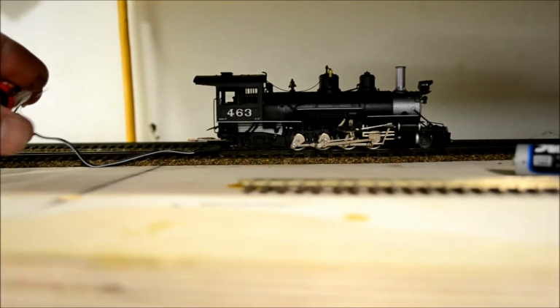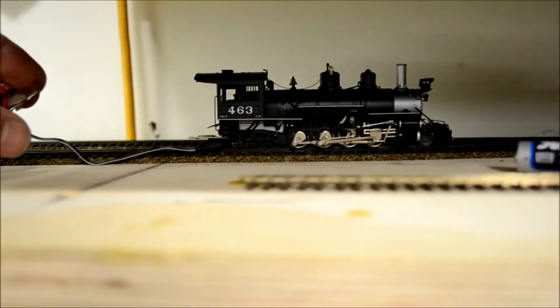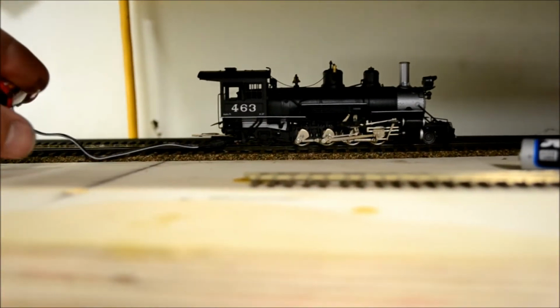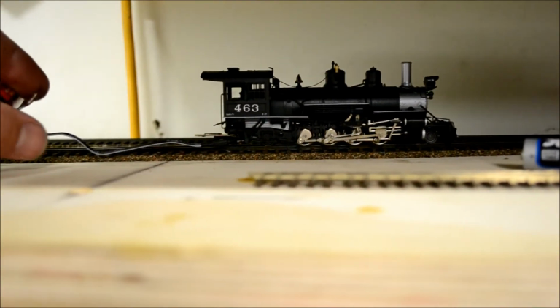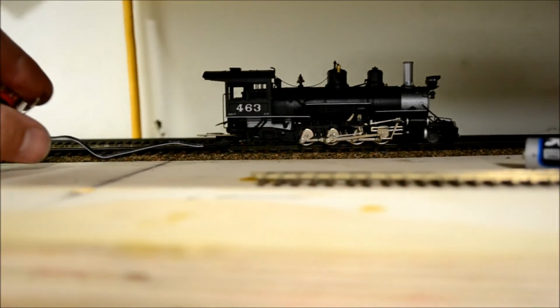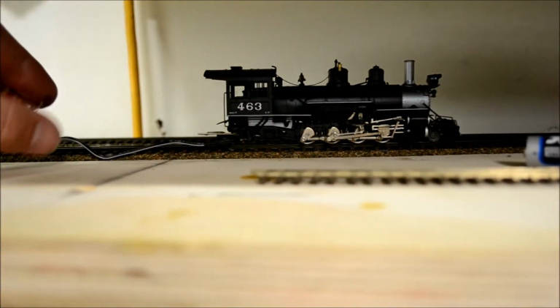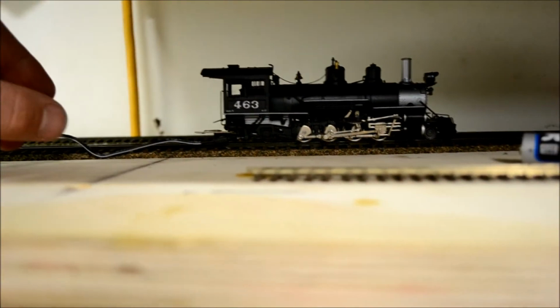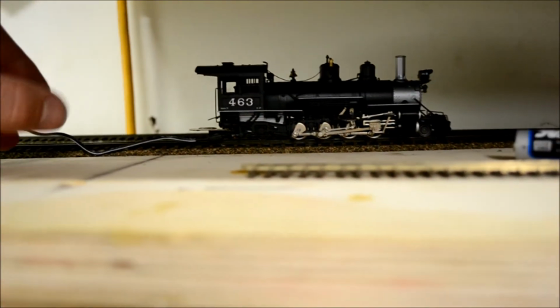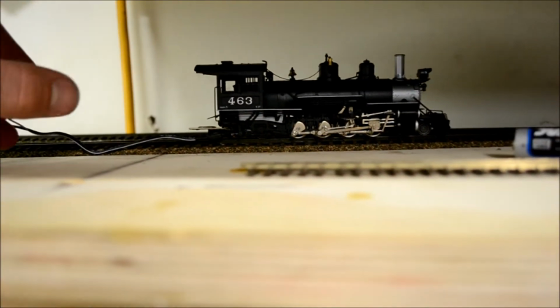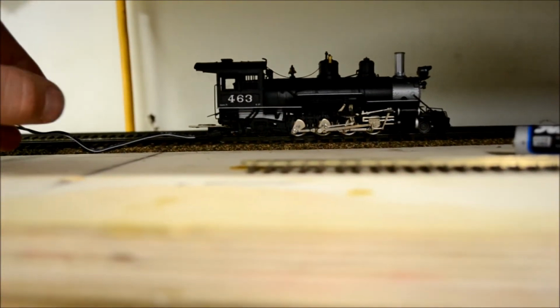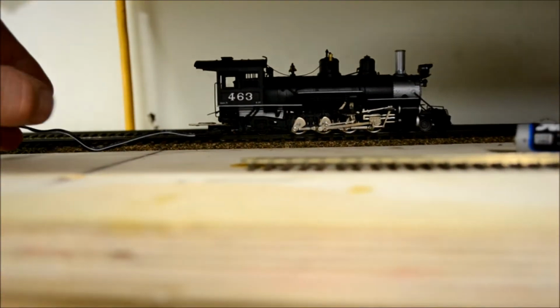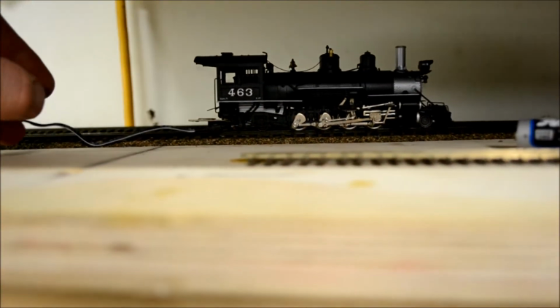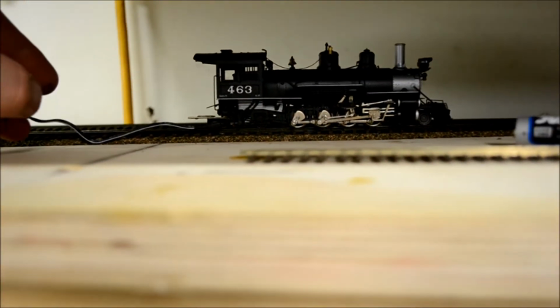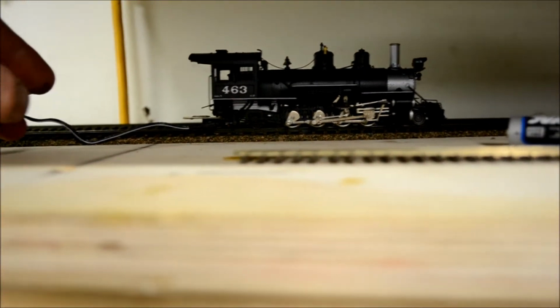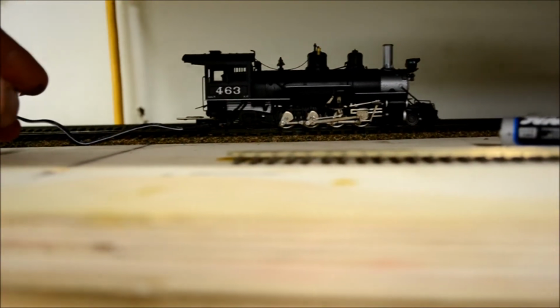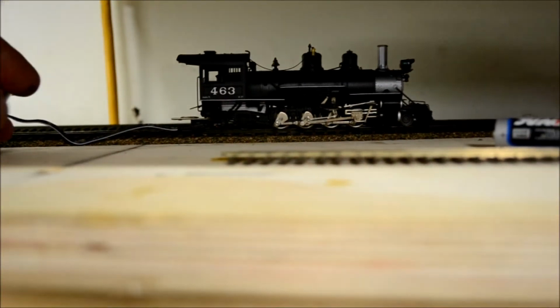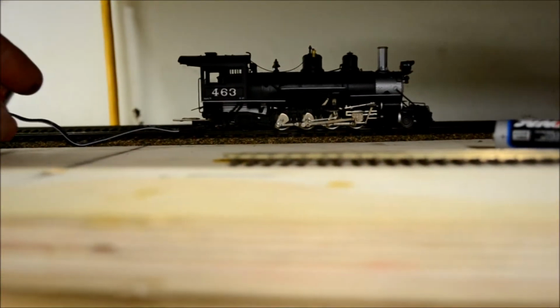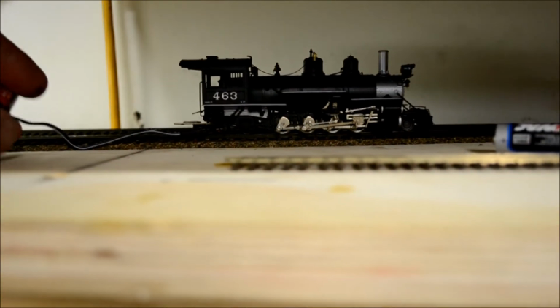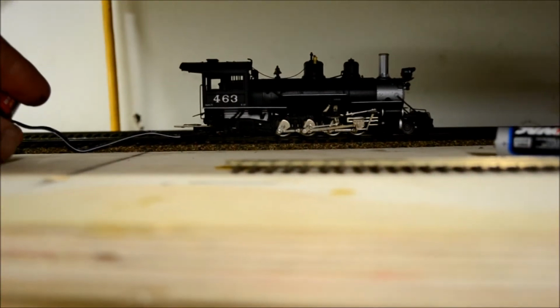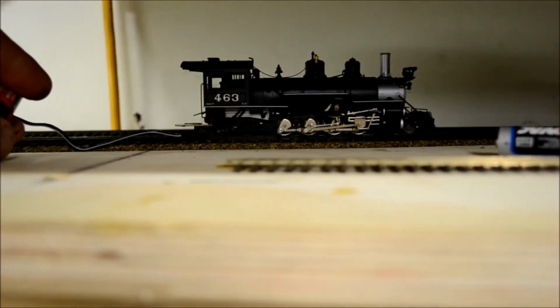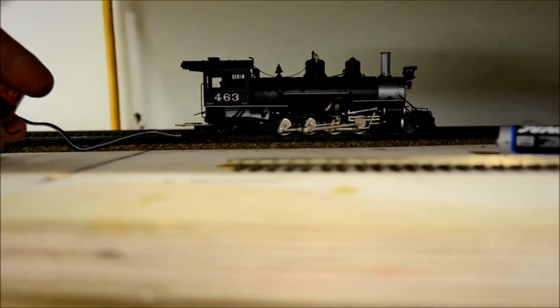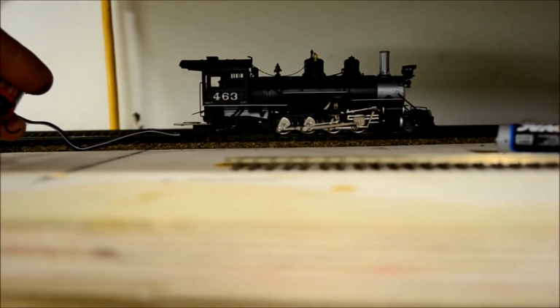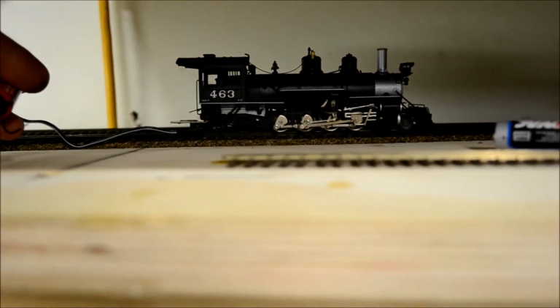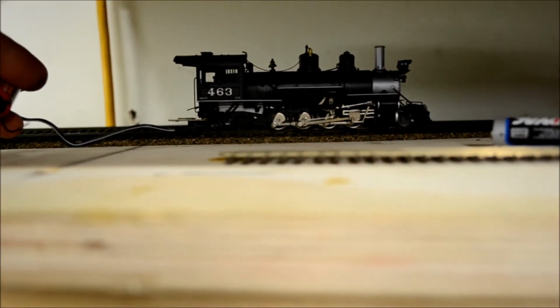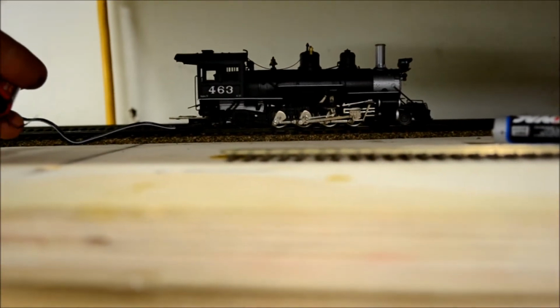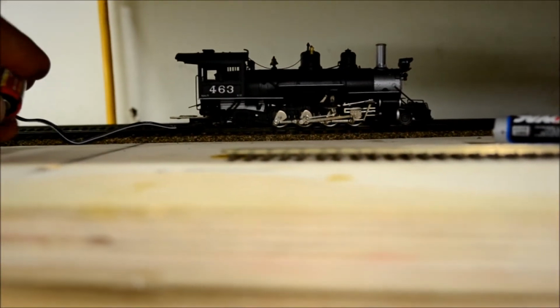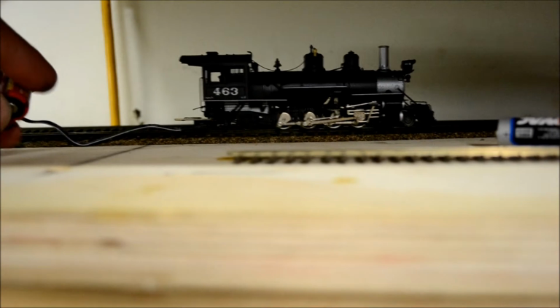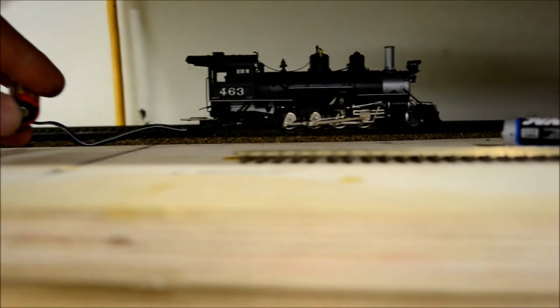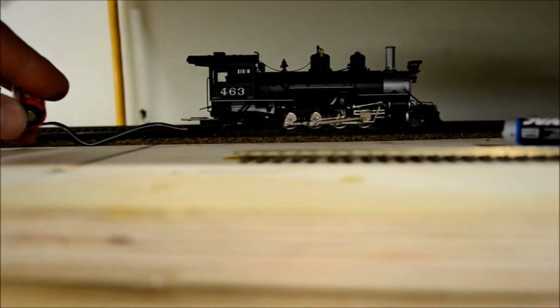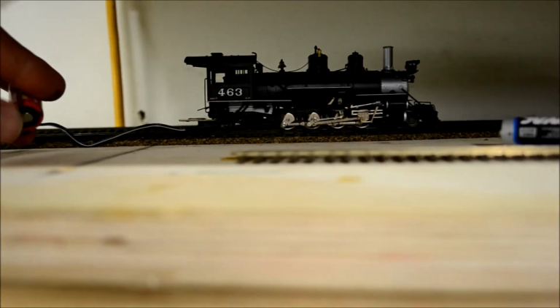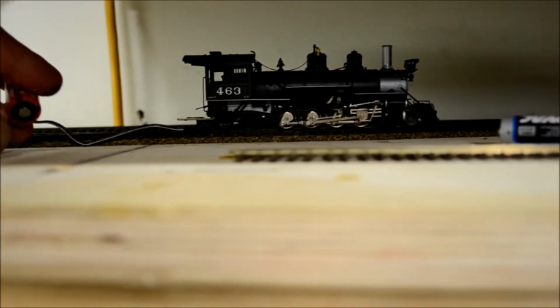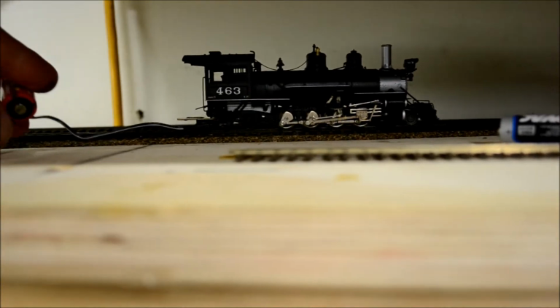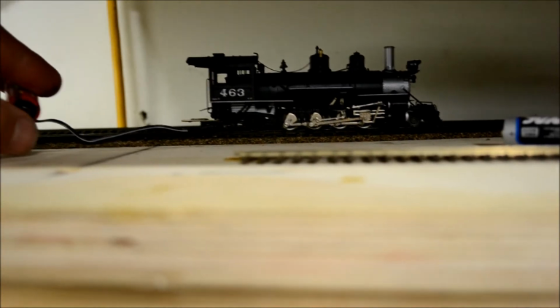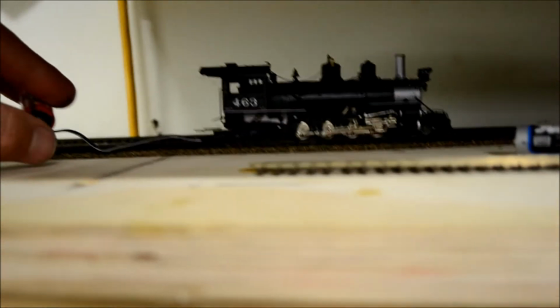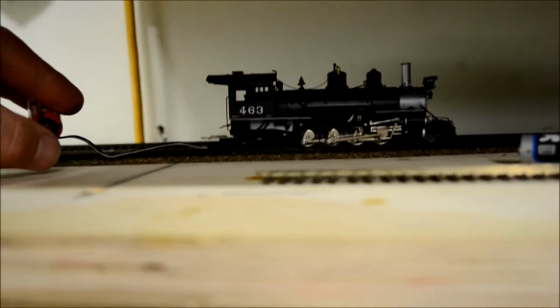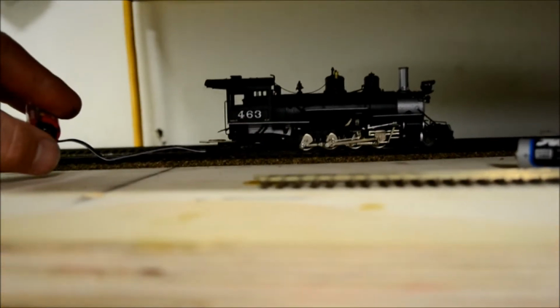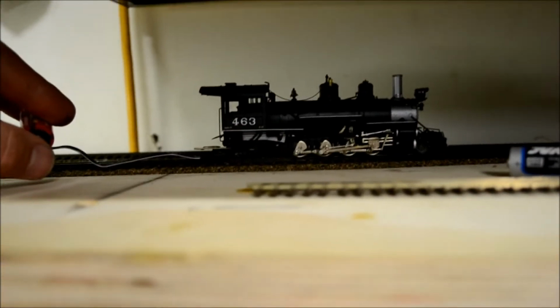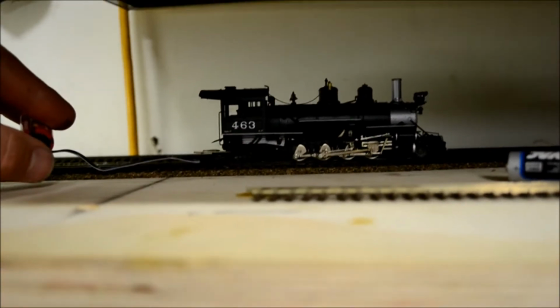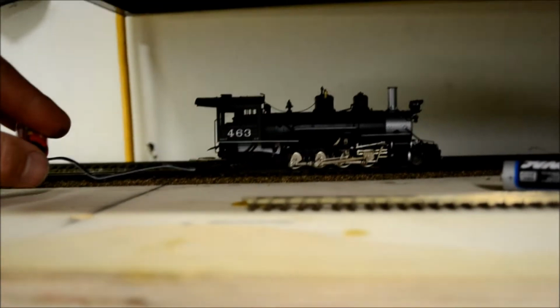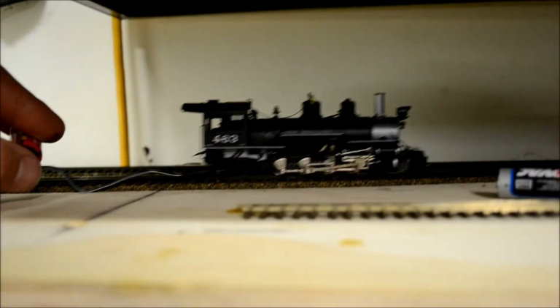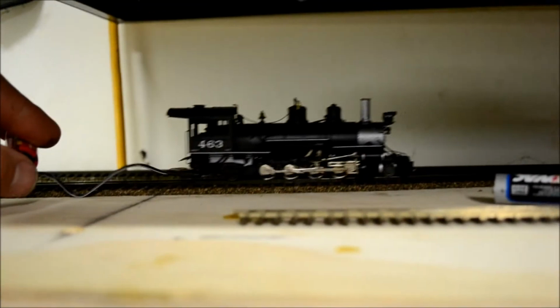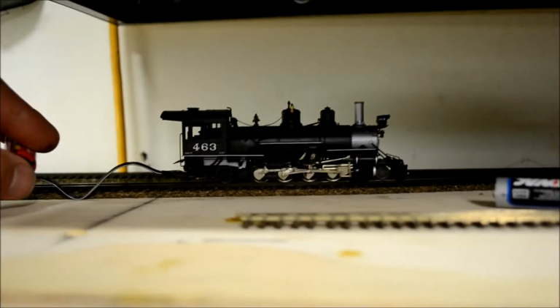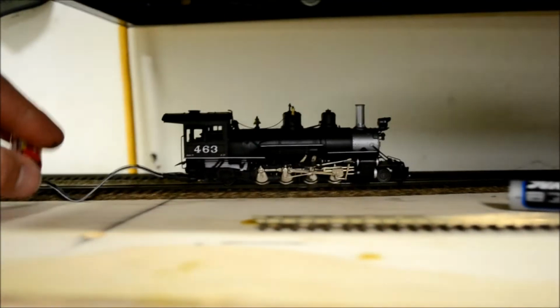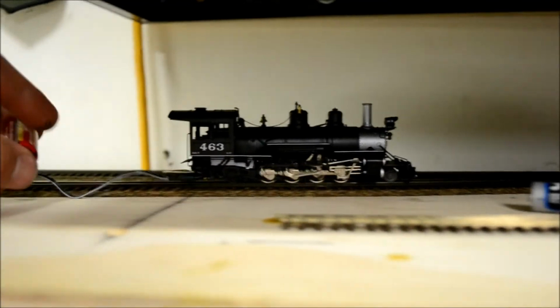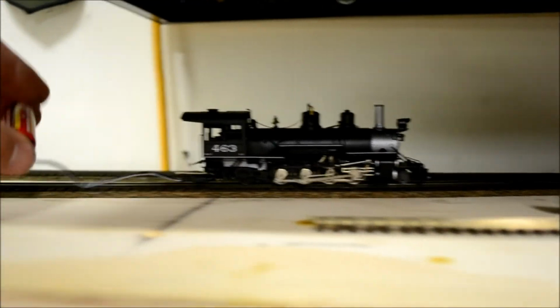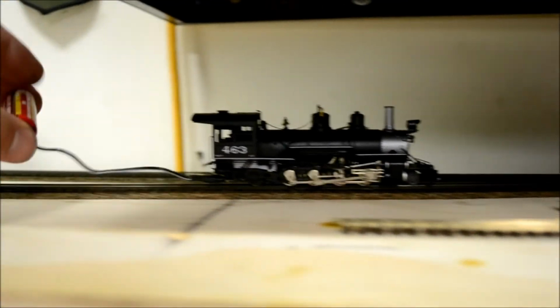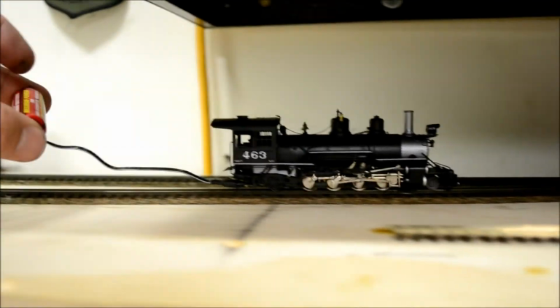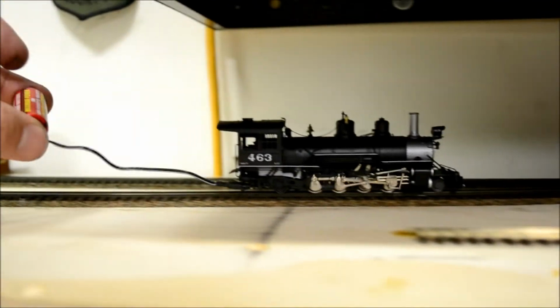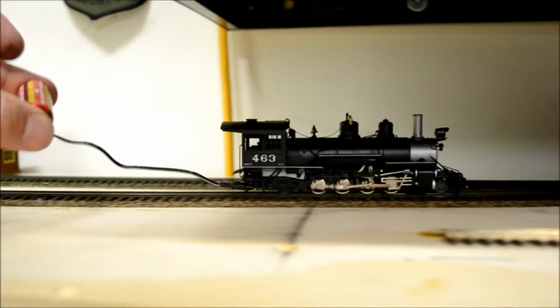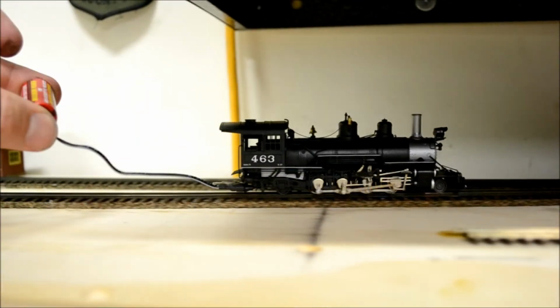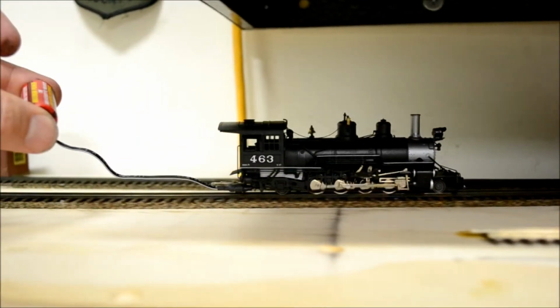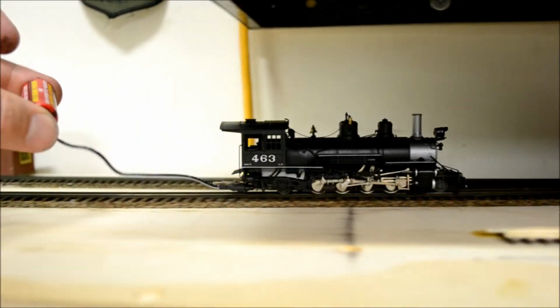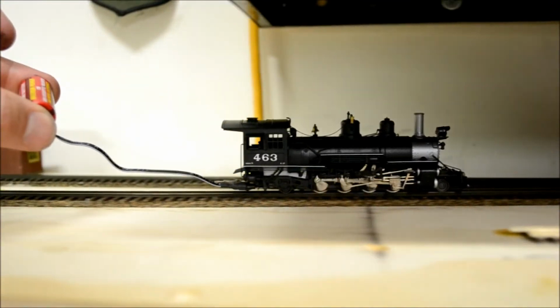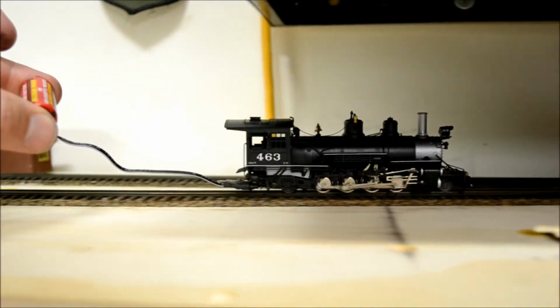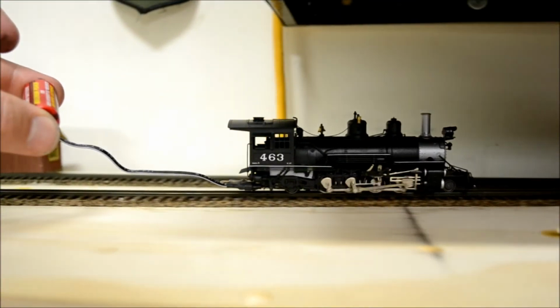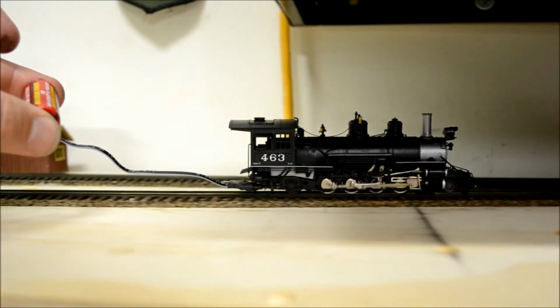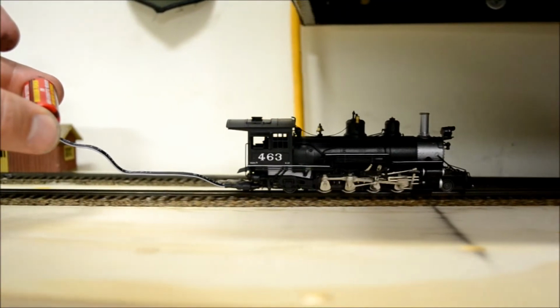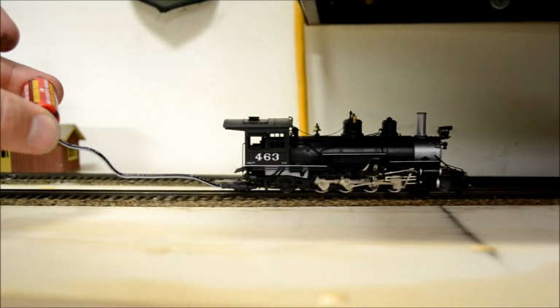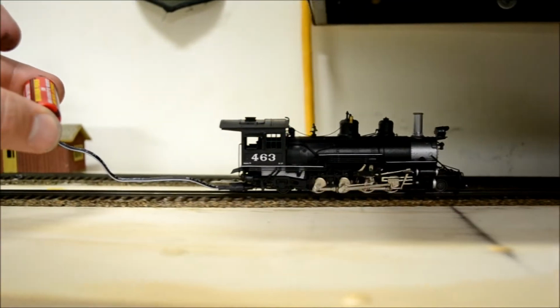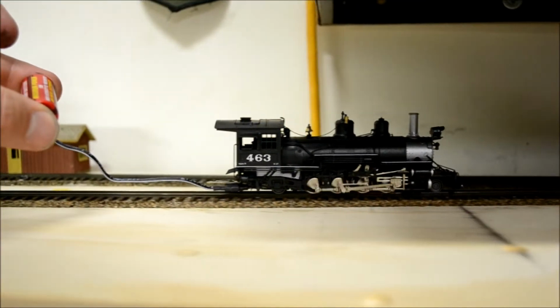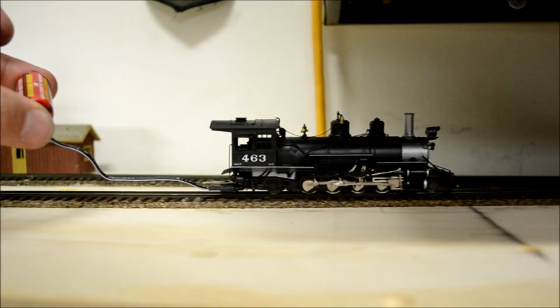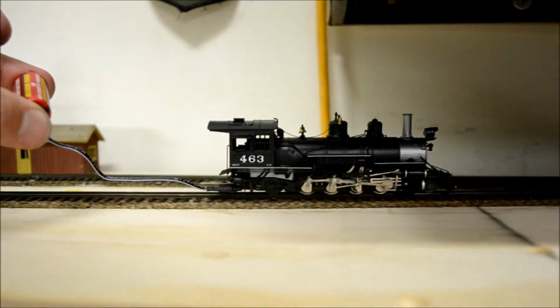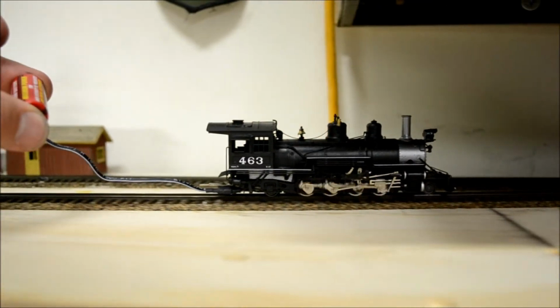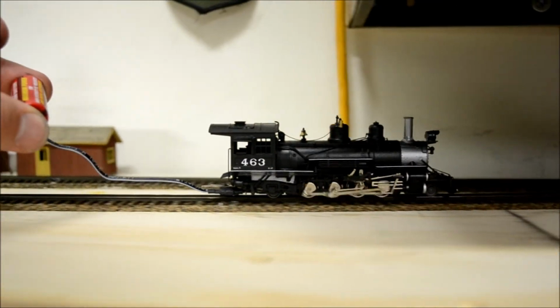I just need to go ahead and order the decoder, because my local hobby shop didn't have it. There it is running in reverse.